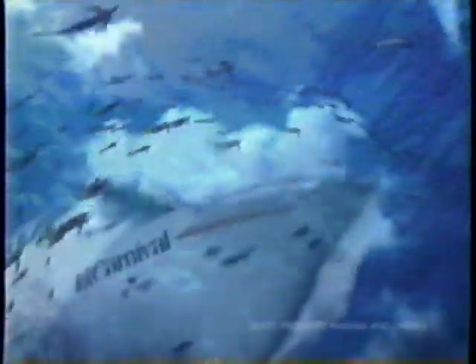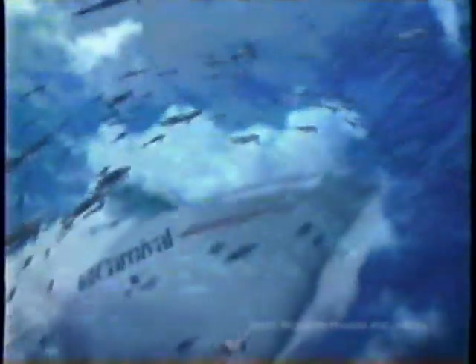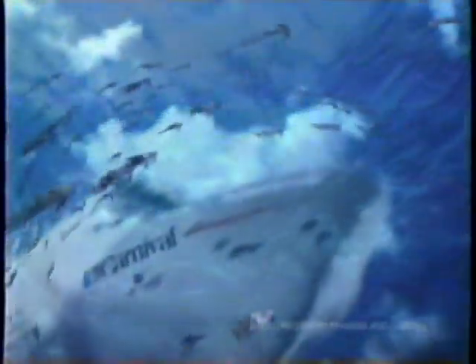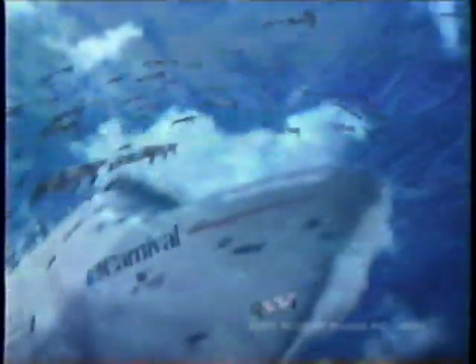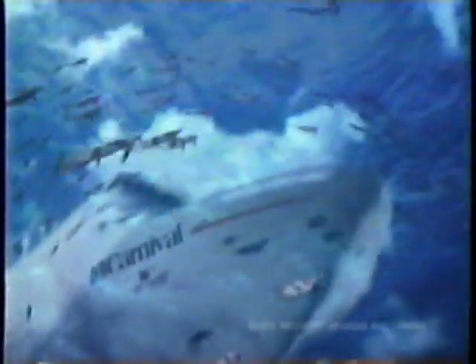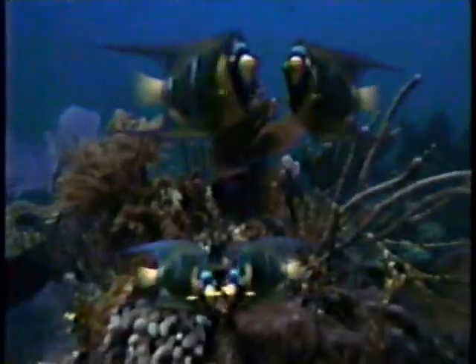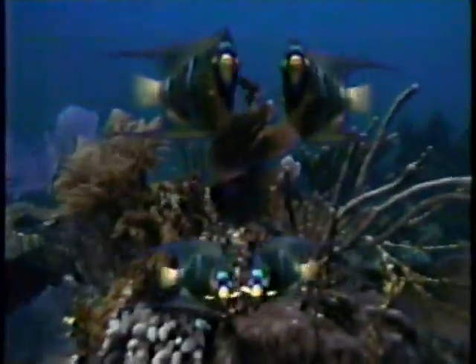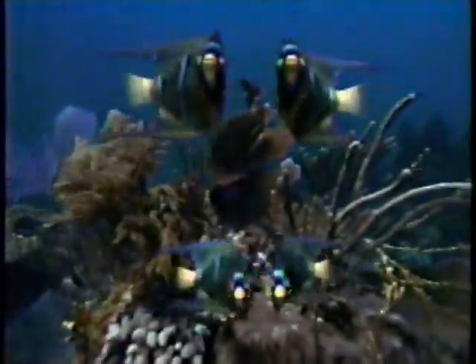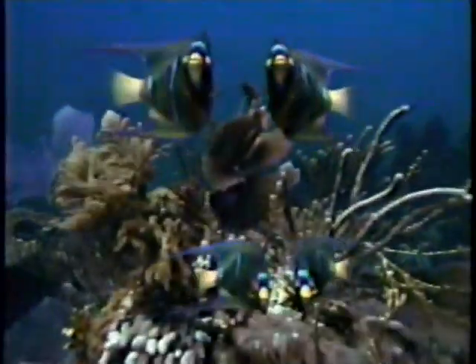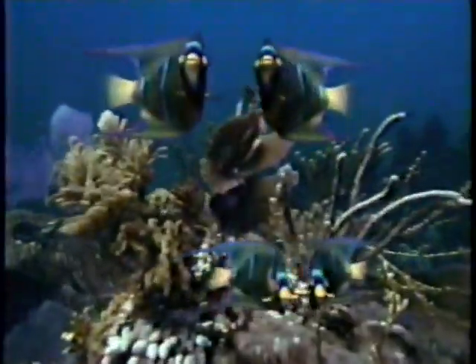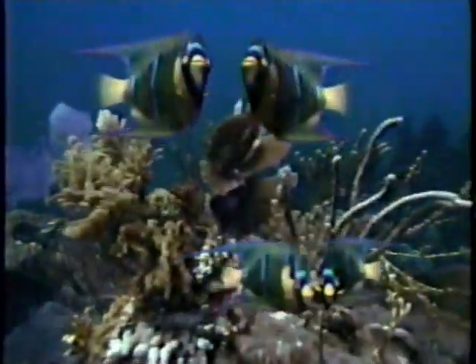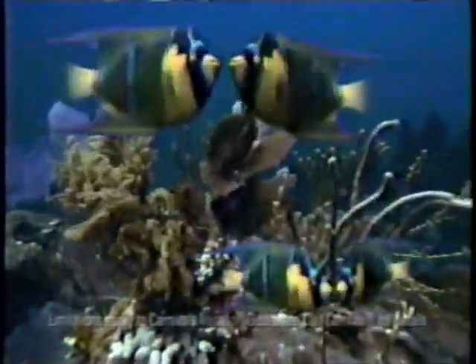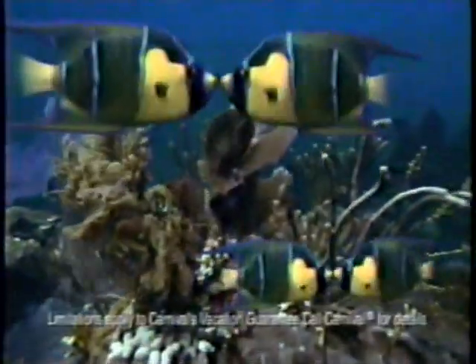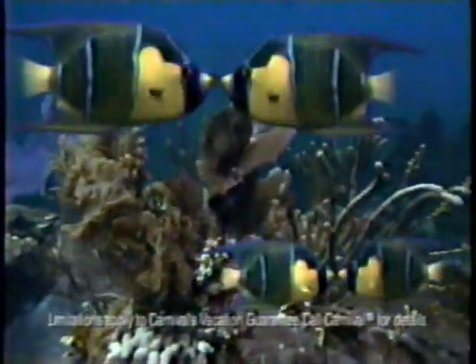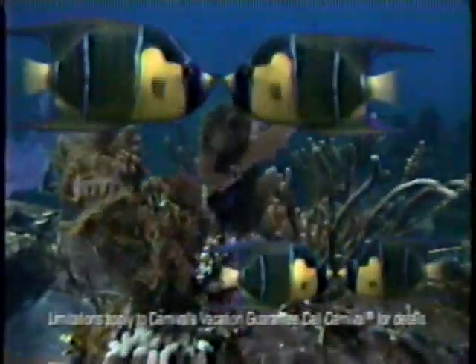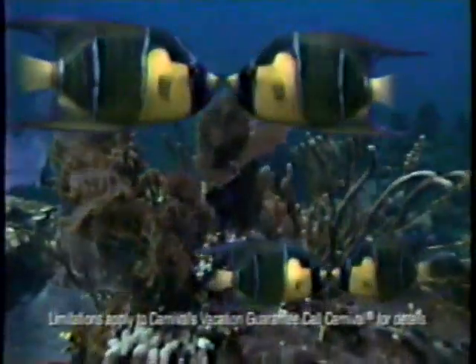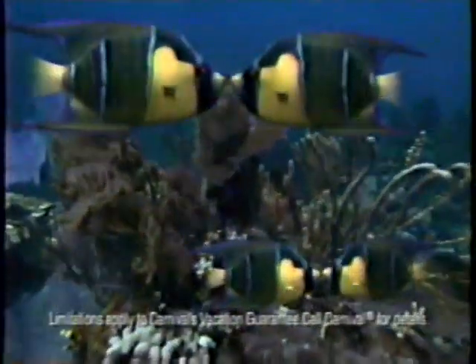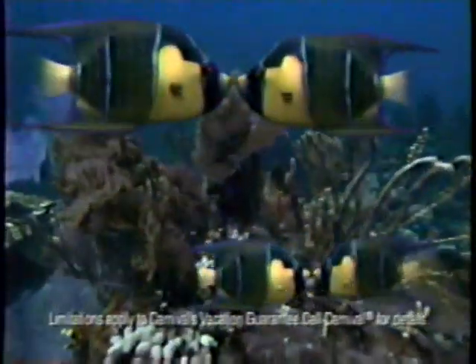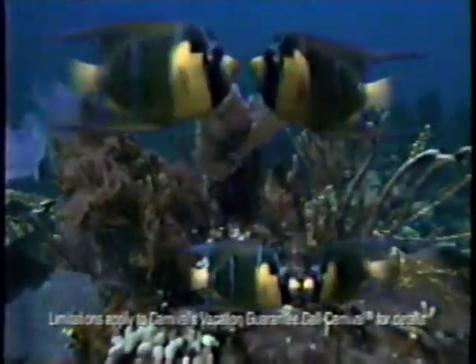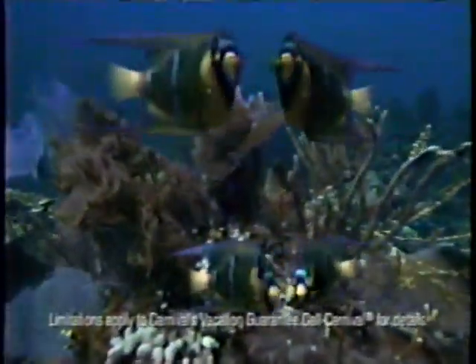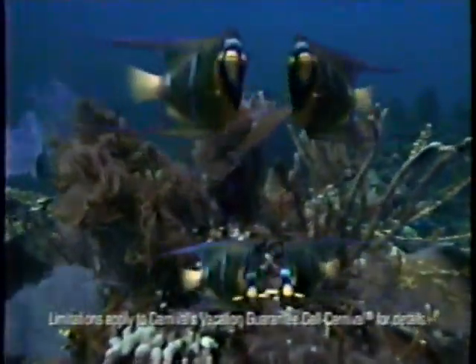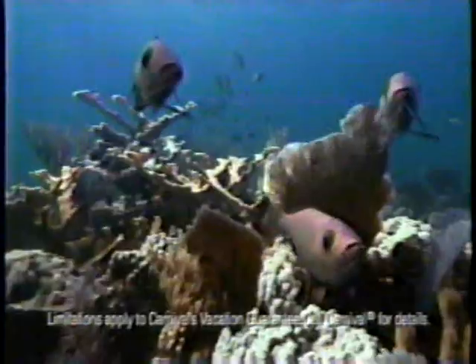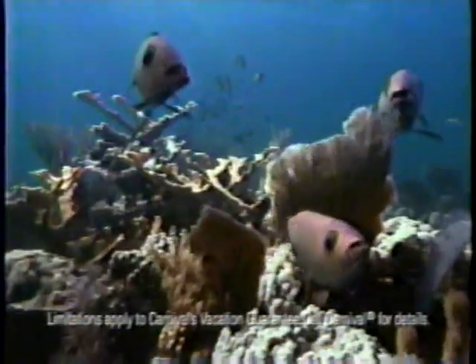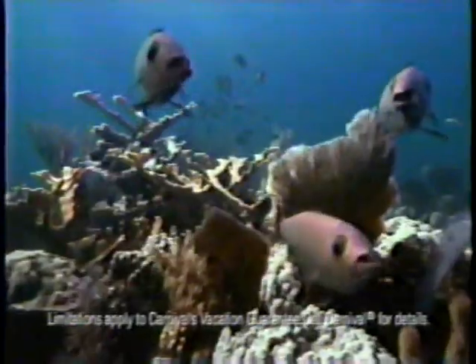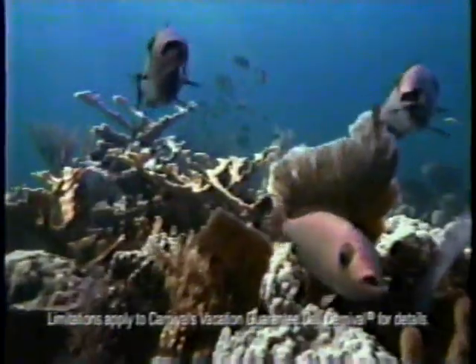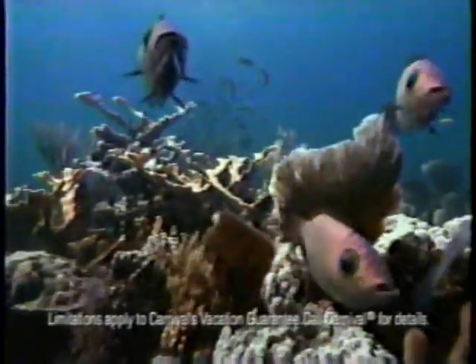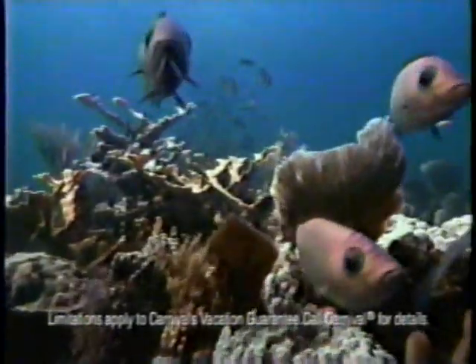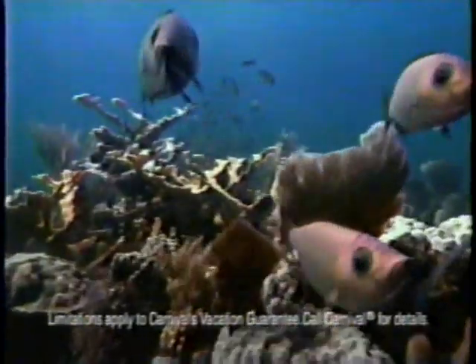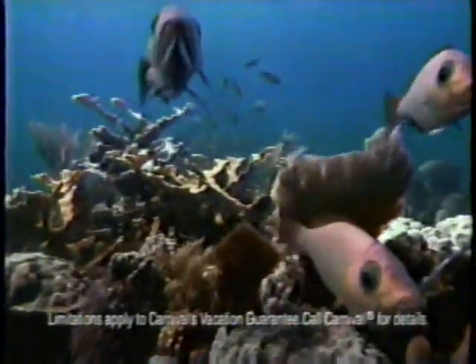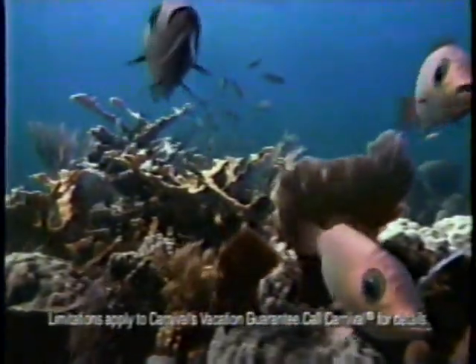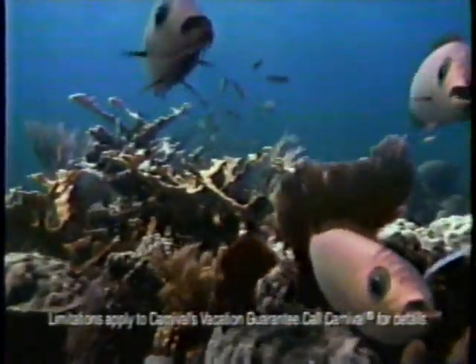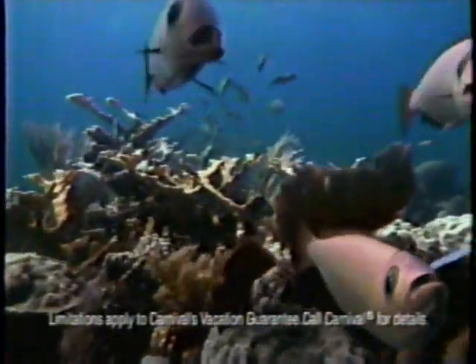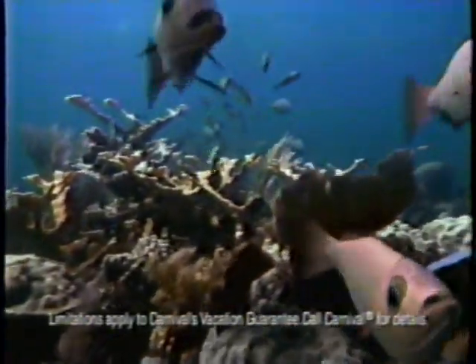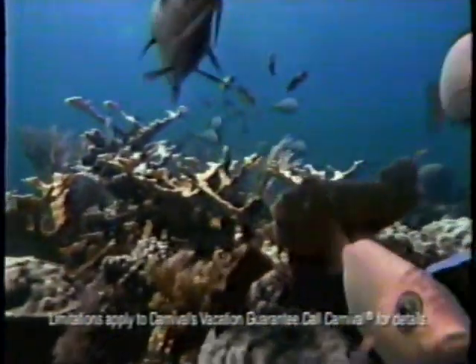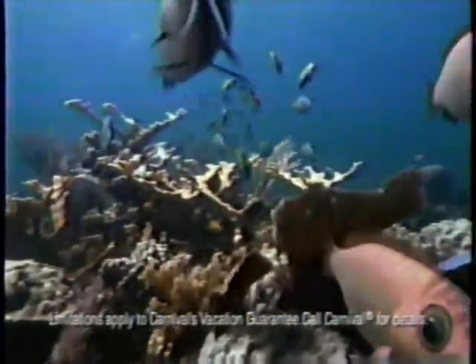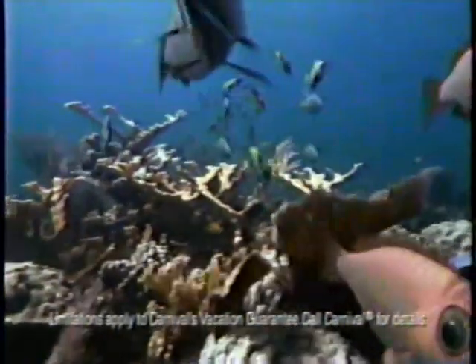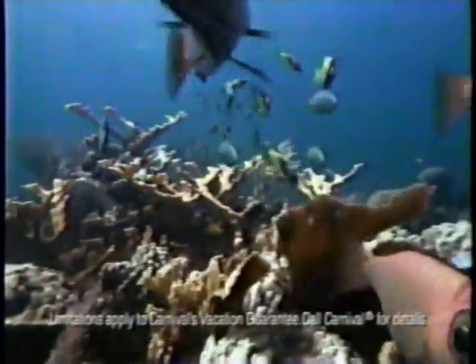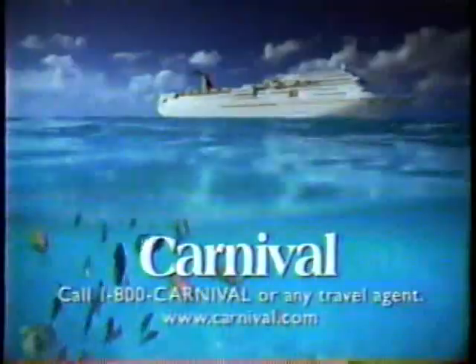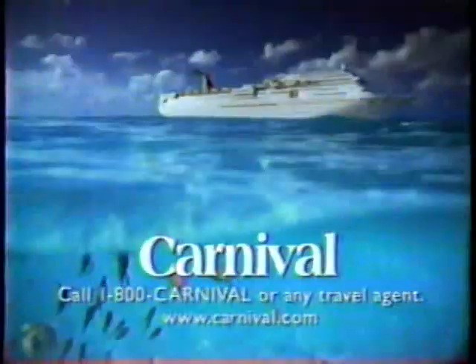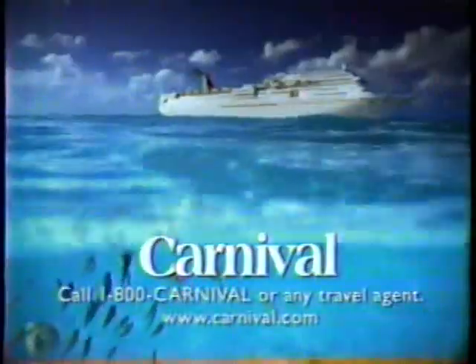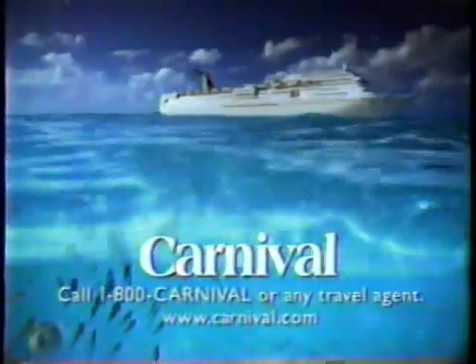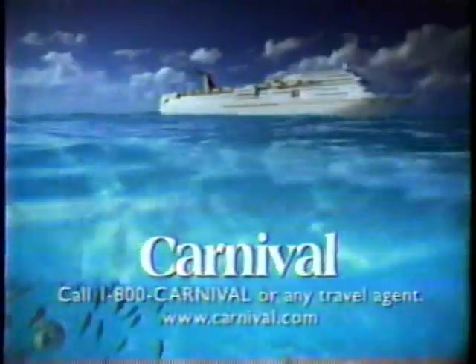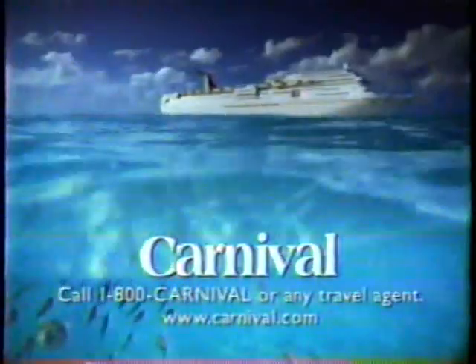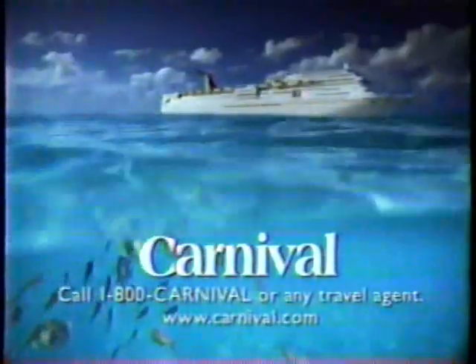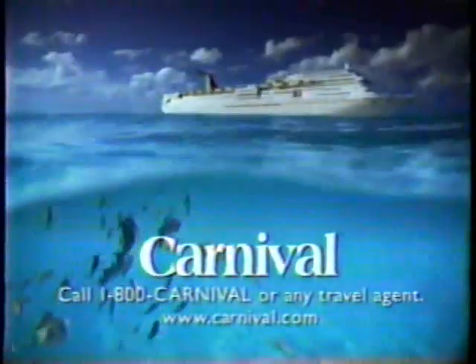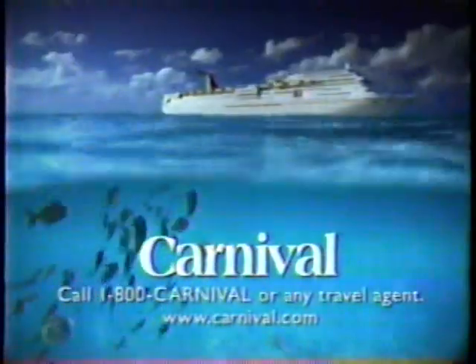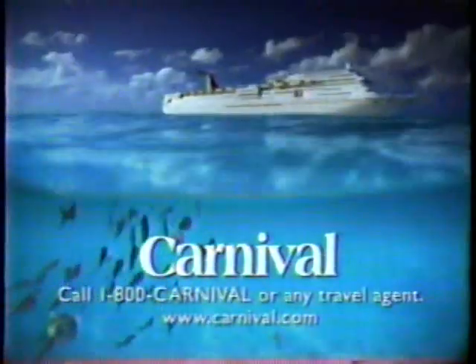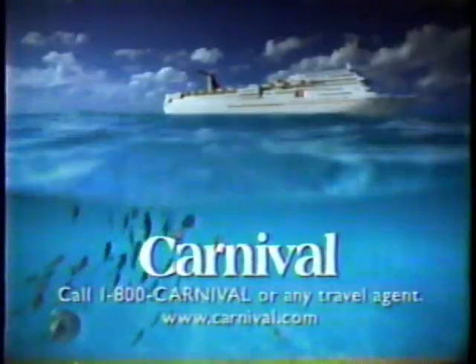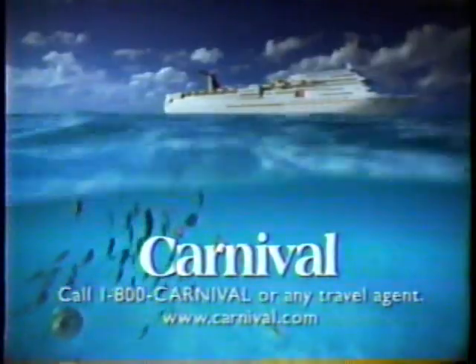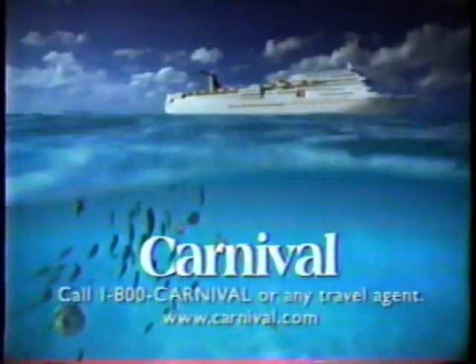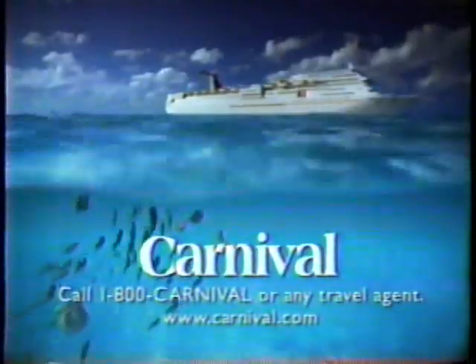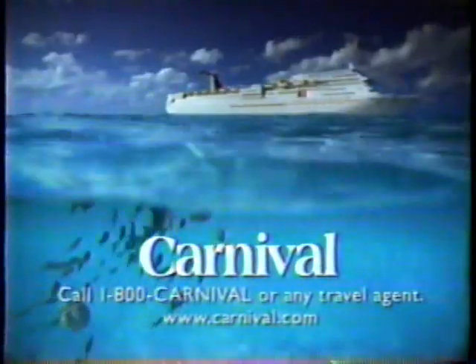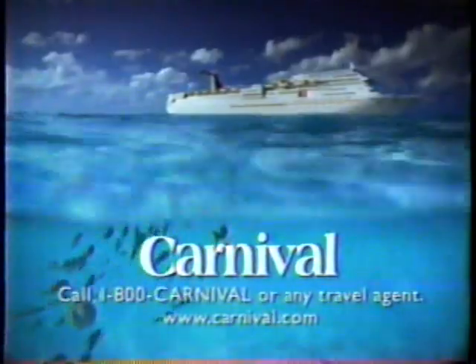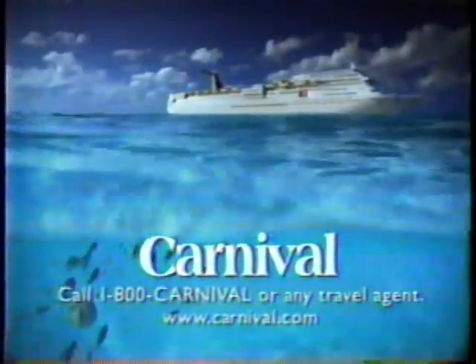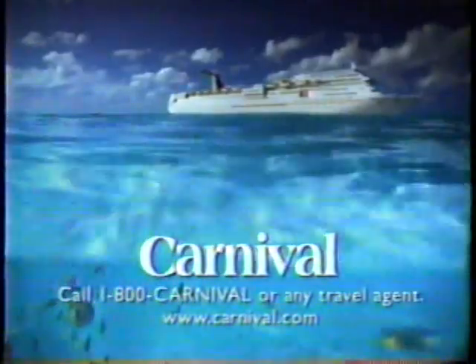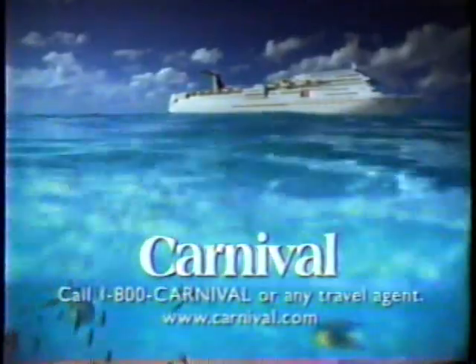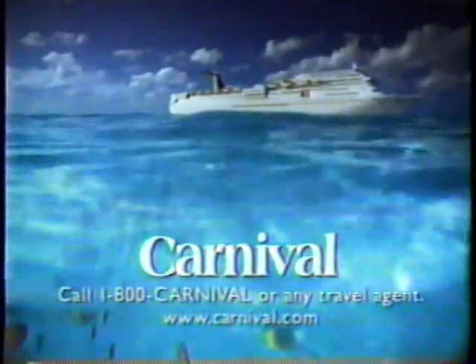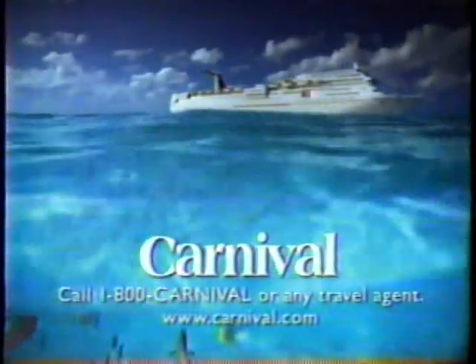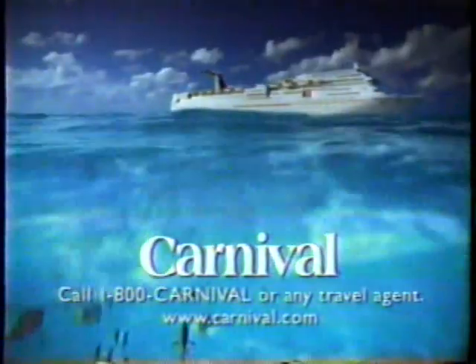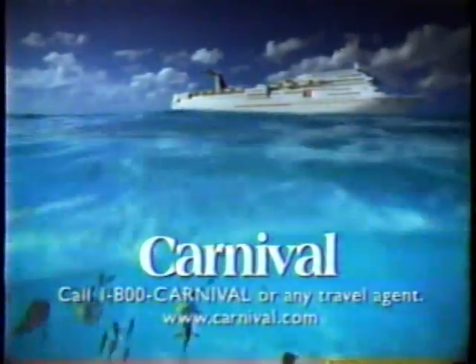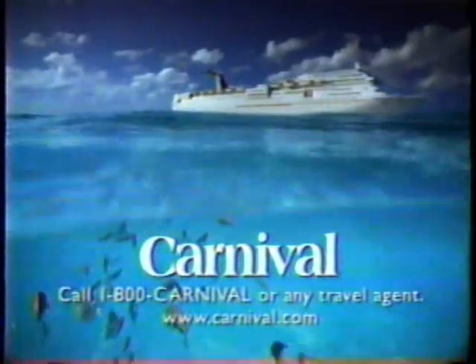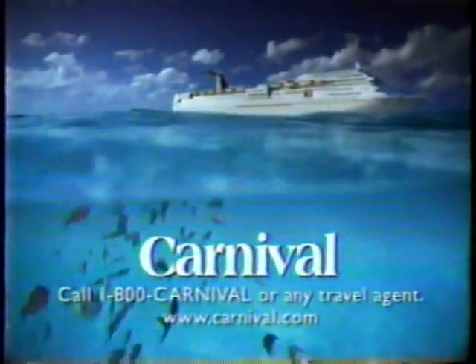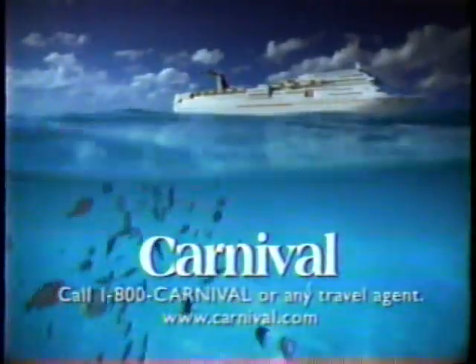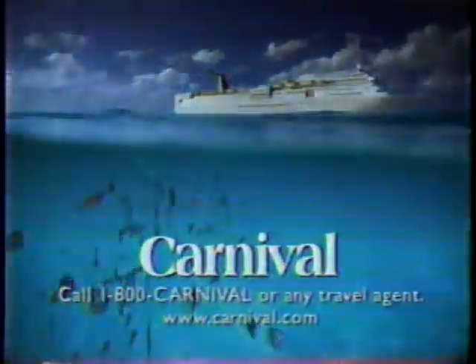Looks like one vacation is just more fun — we guarantee it. Carnival: the most popular cruise line in the world.